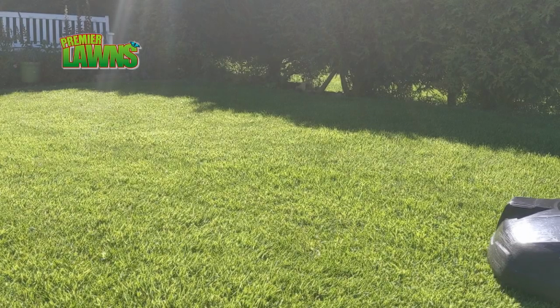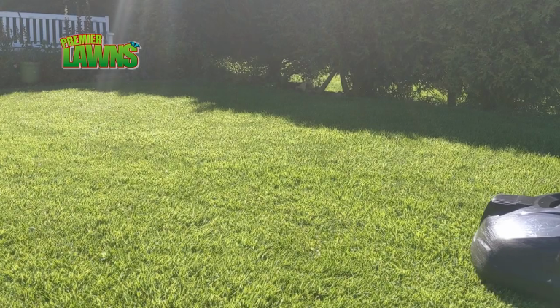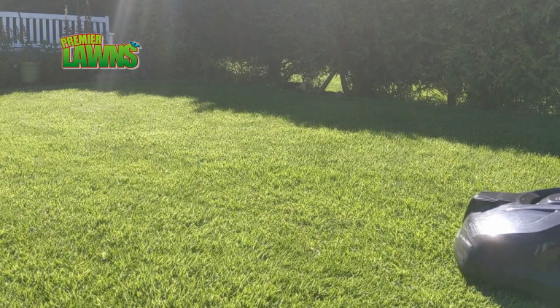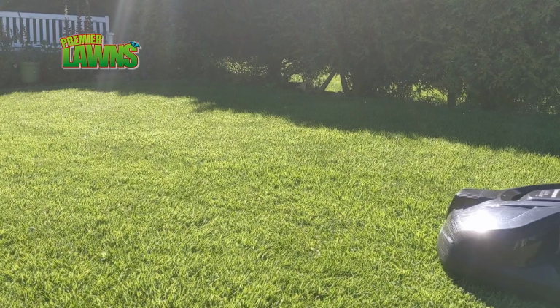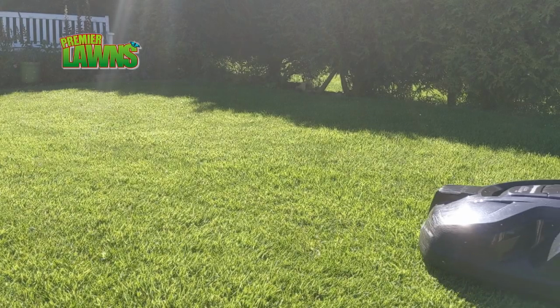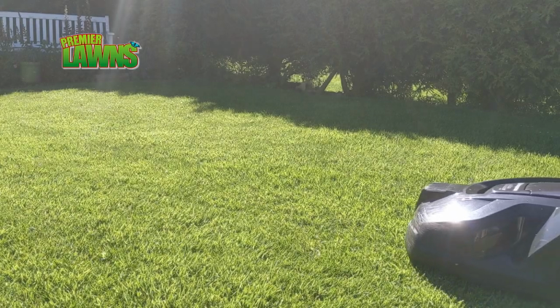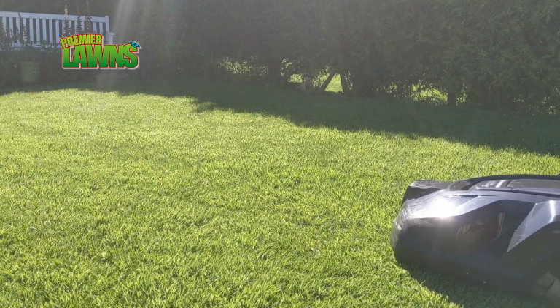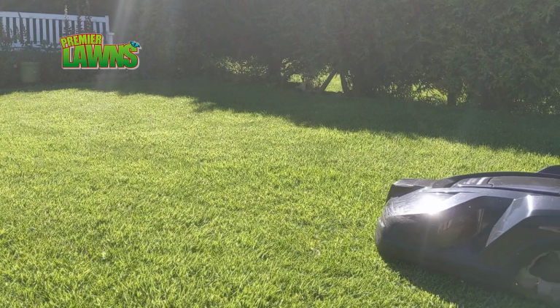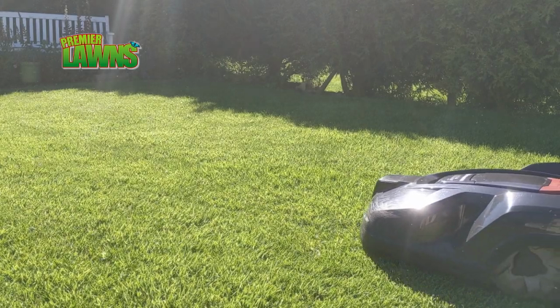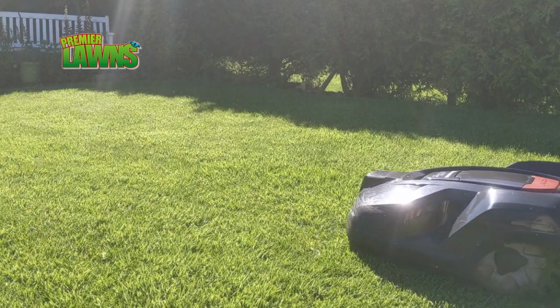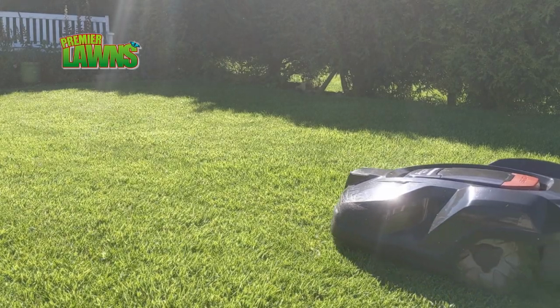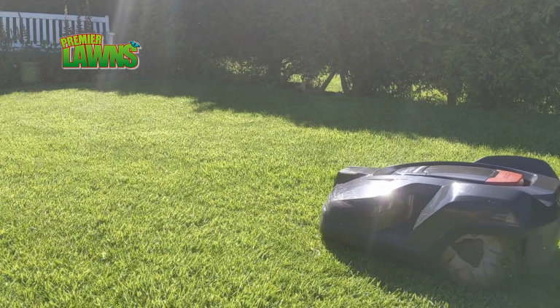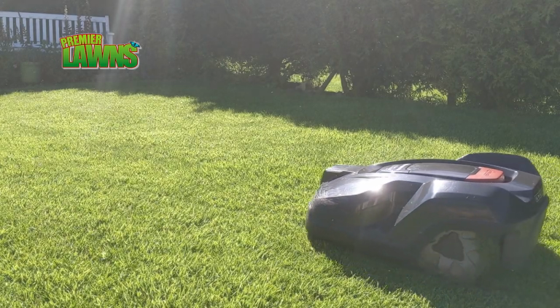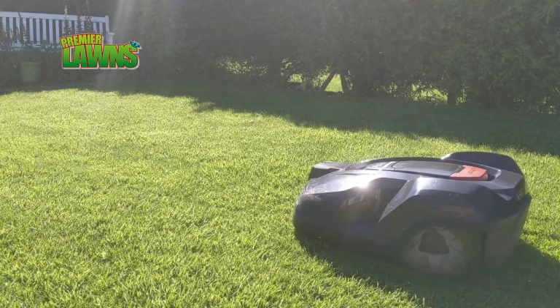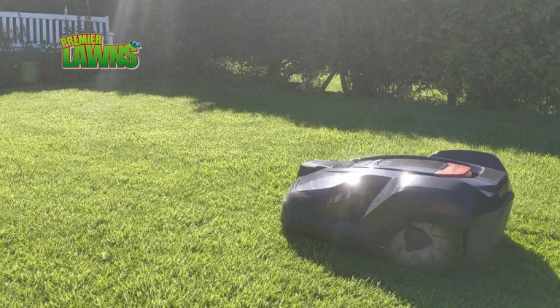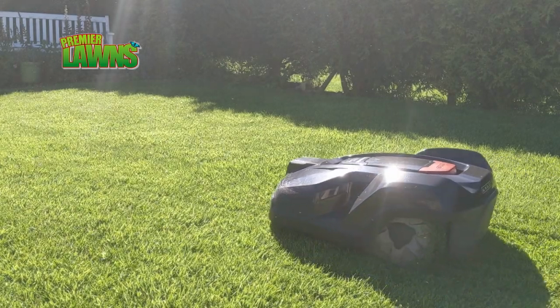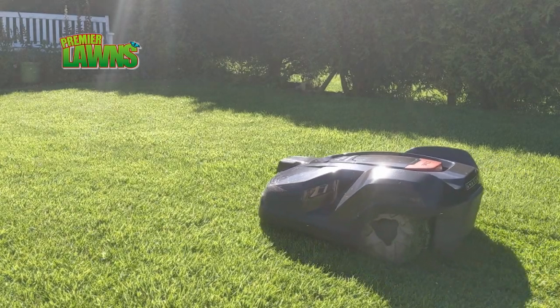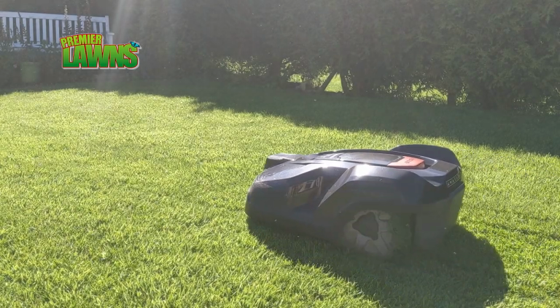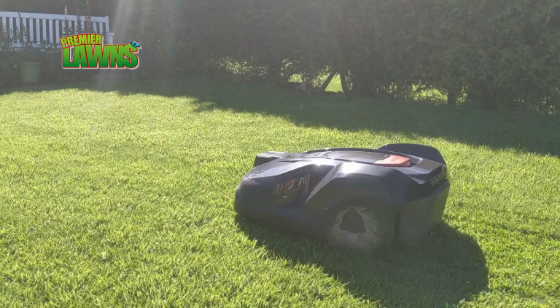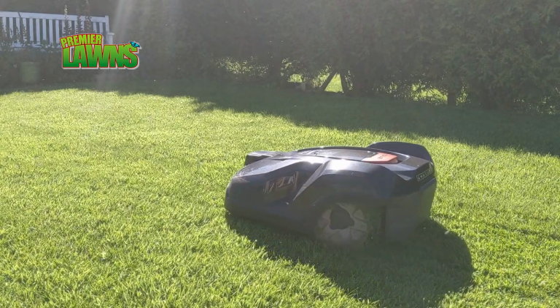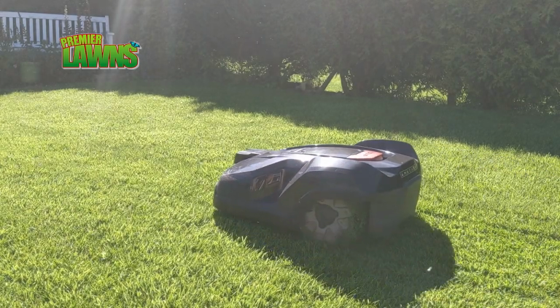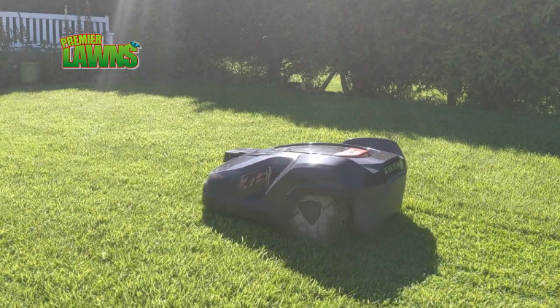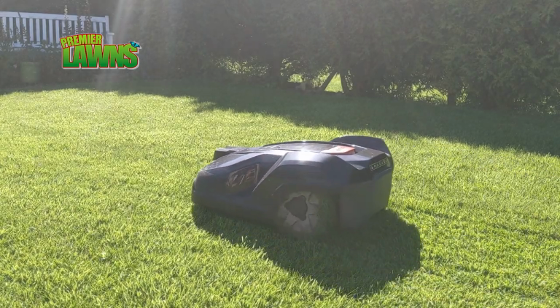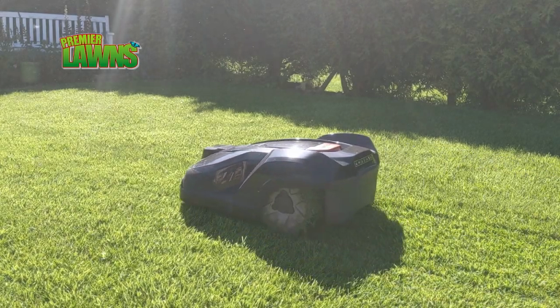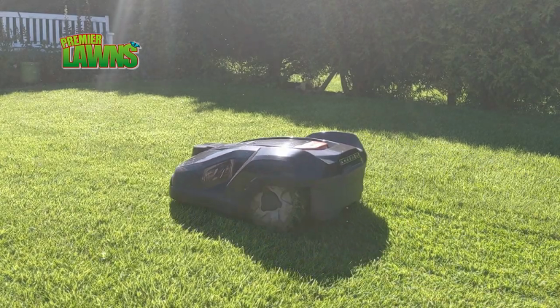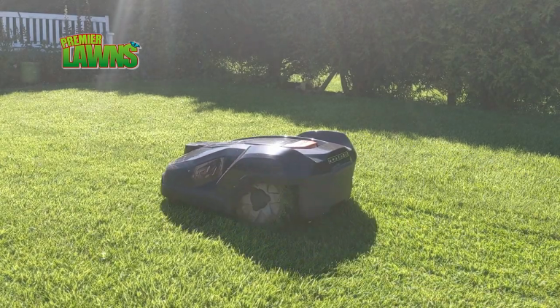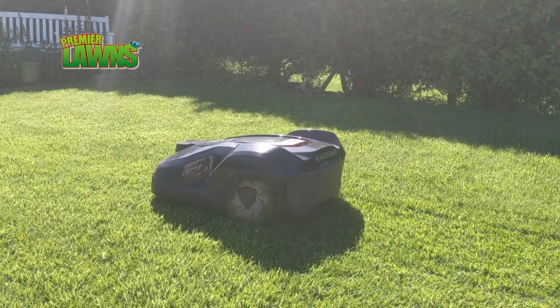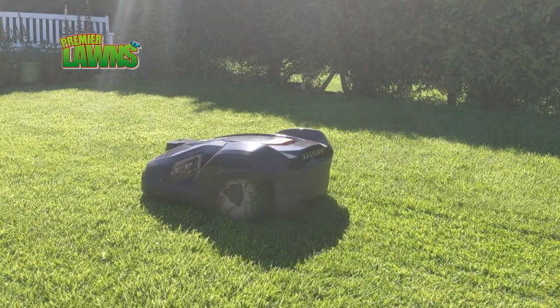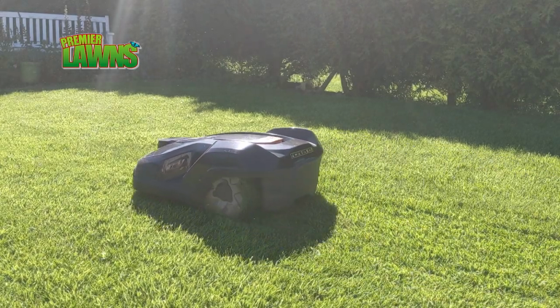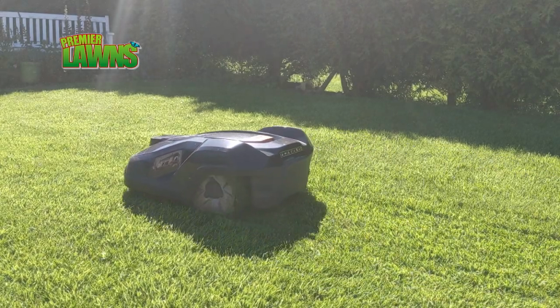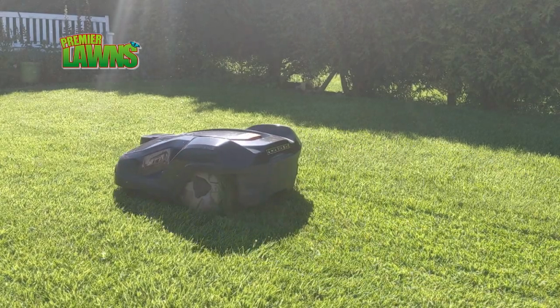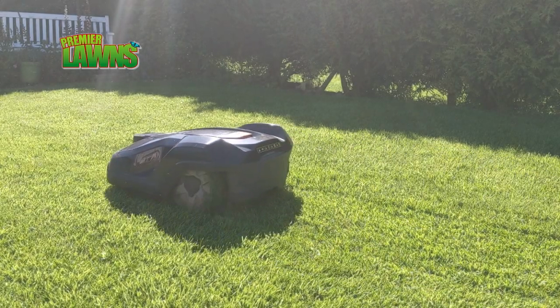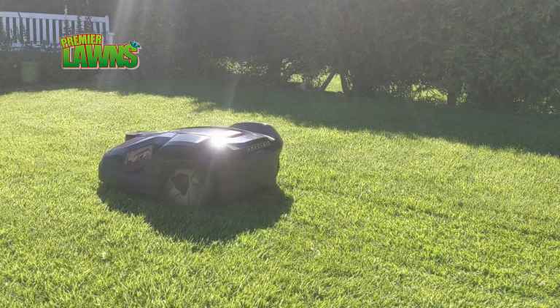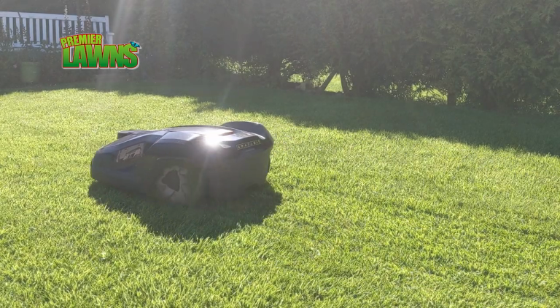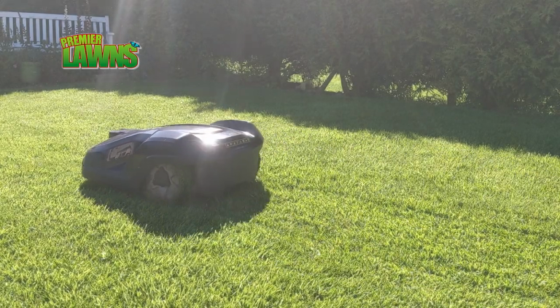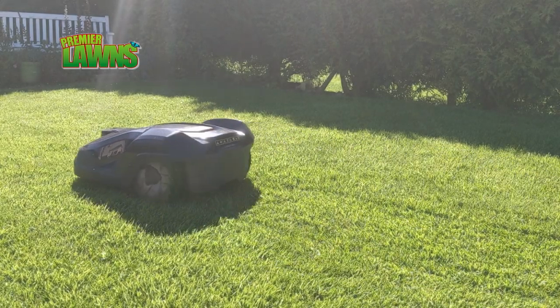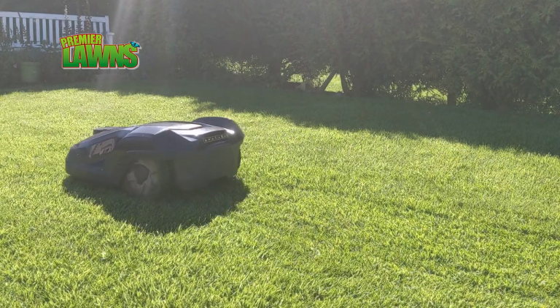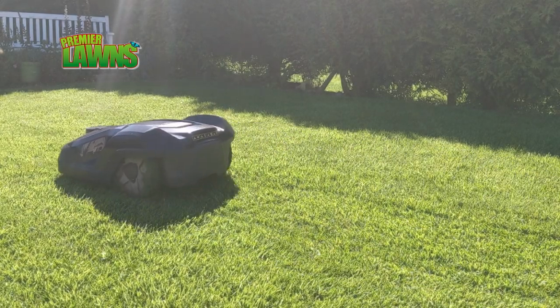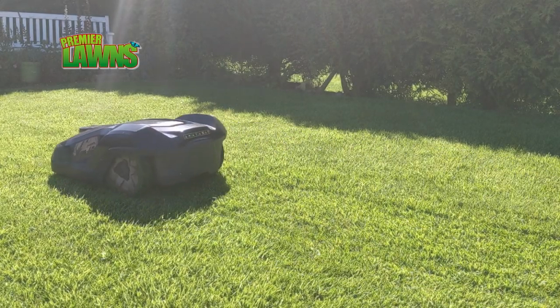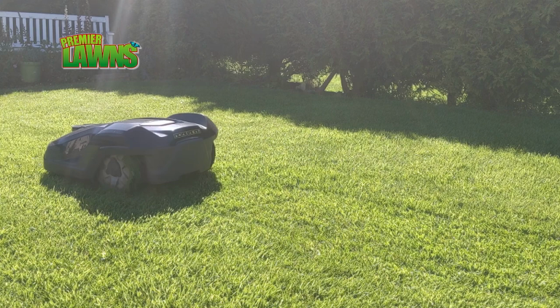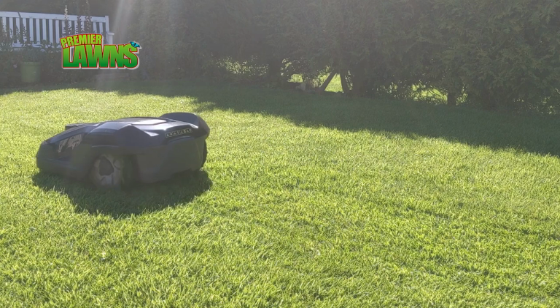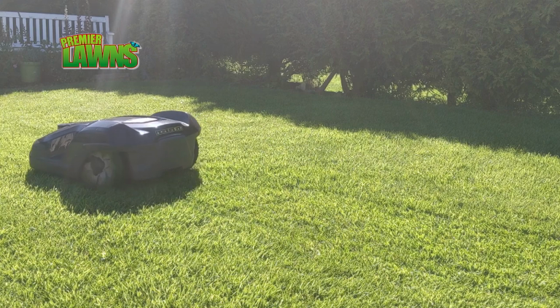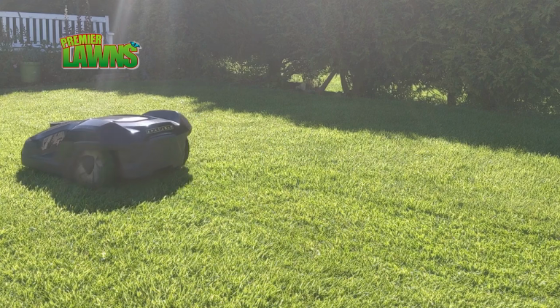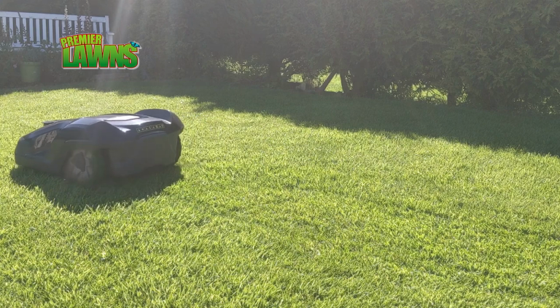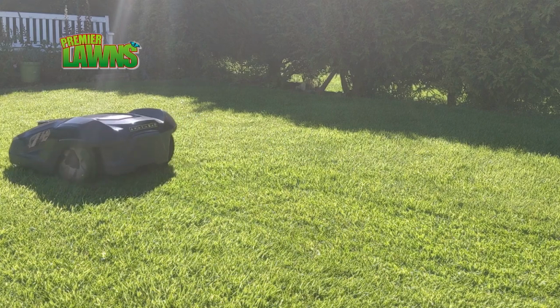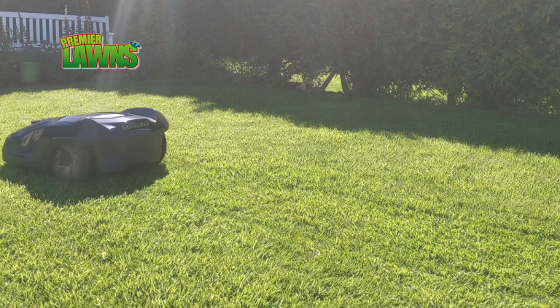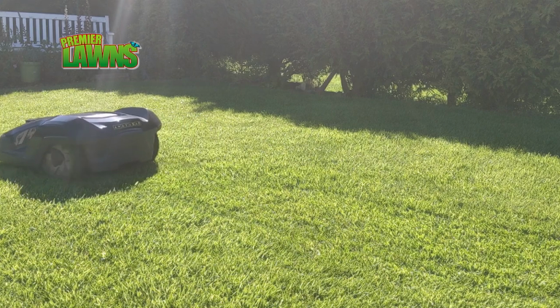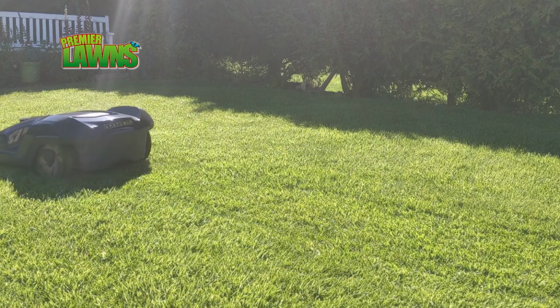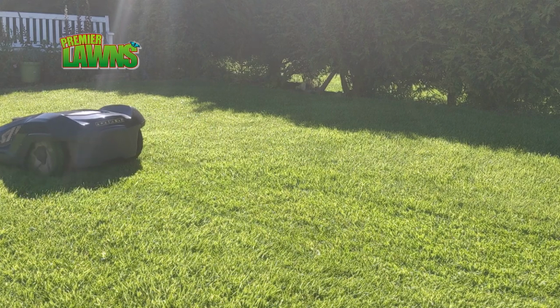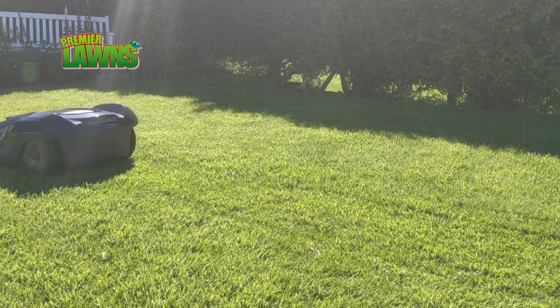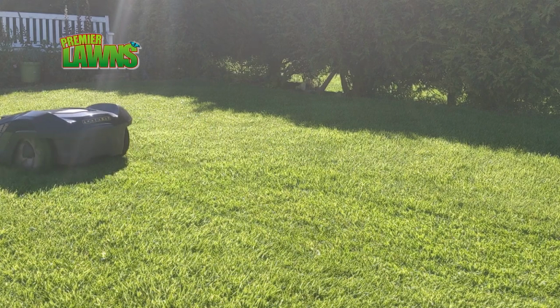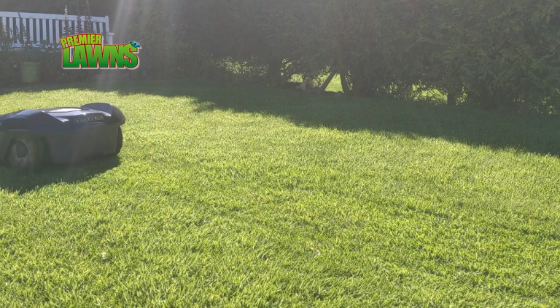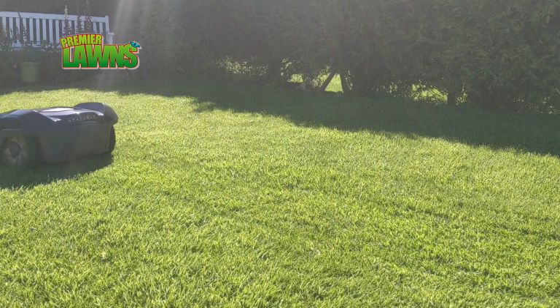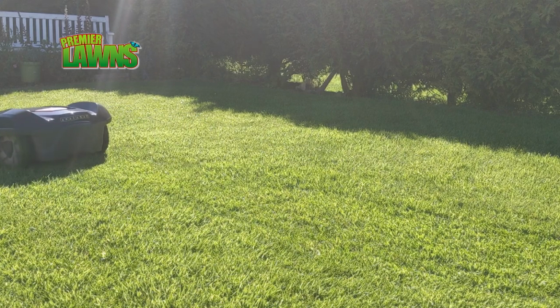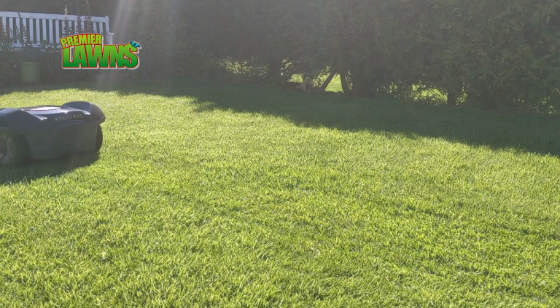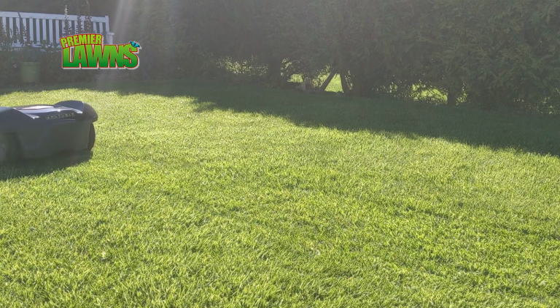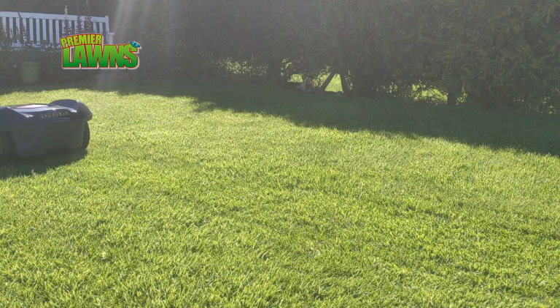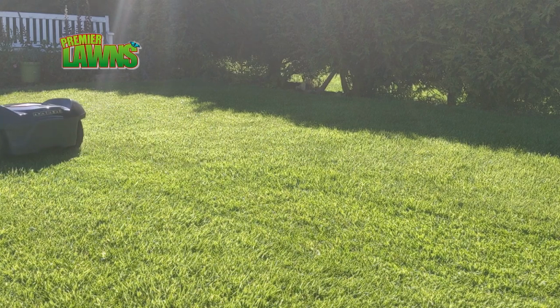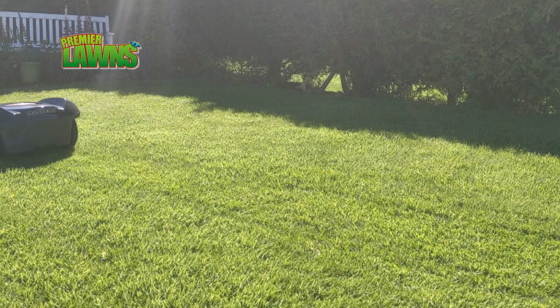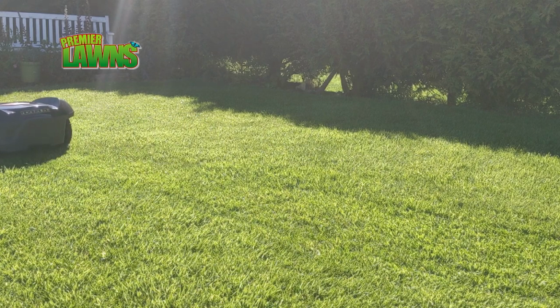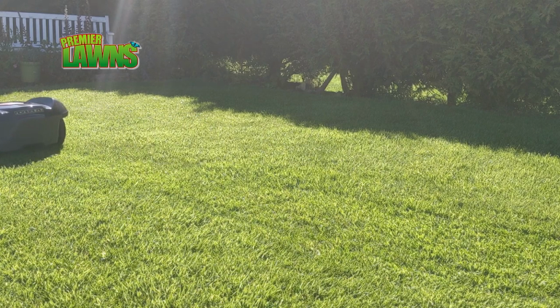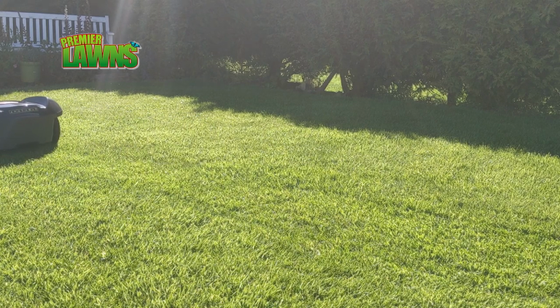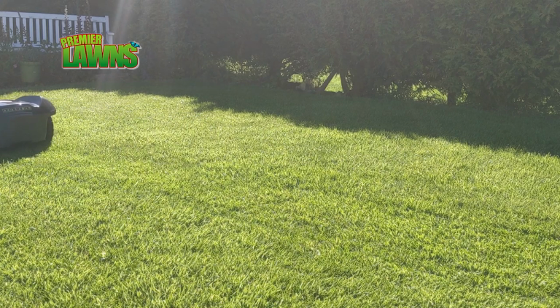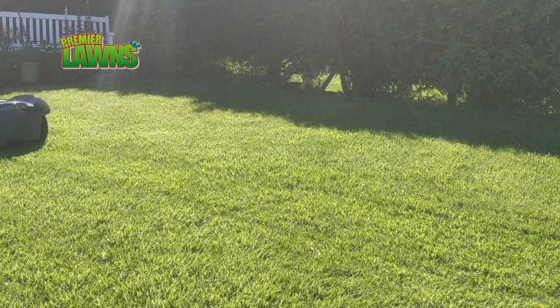This is a lawn that I treat on a regular basis. Whenever you're treating the lawn and you're using one of these robot lawn mowers, it leaves a really nice finish.